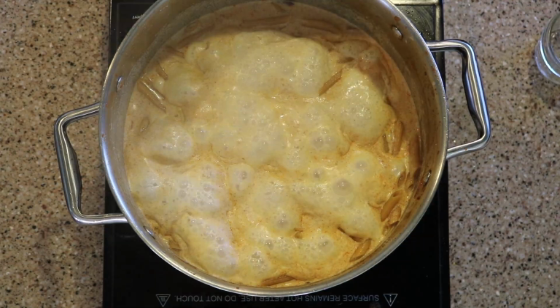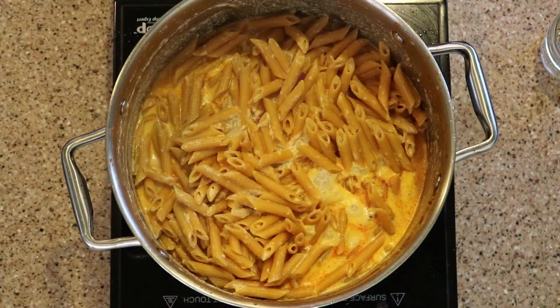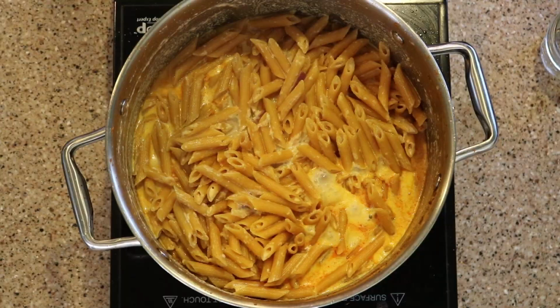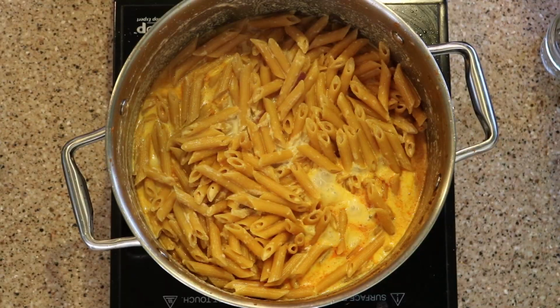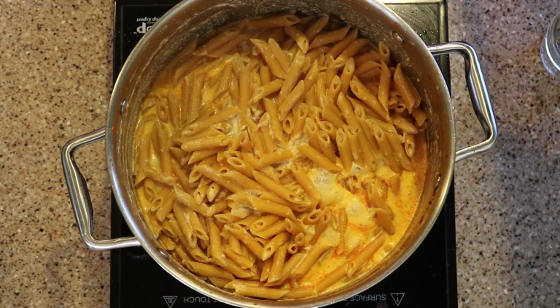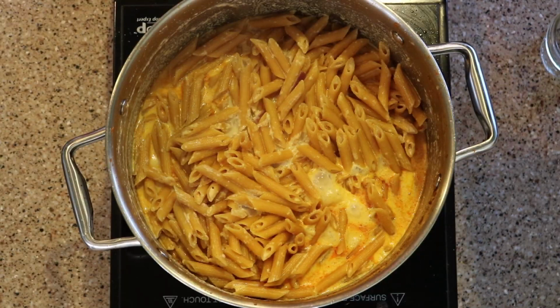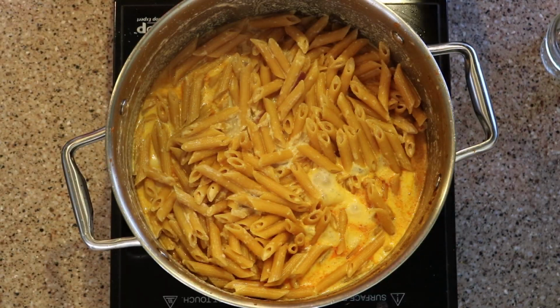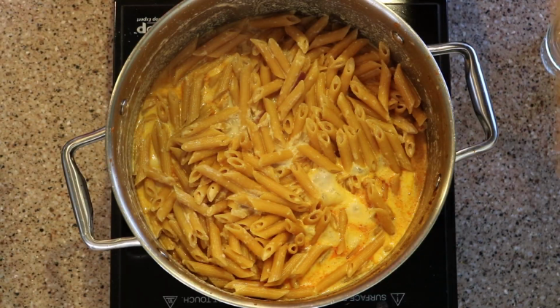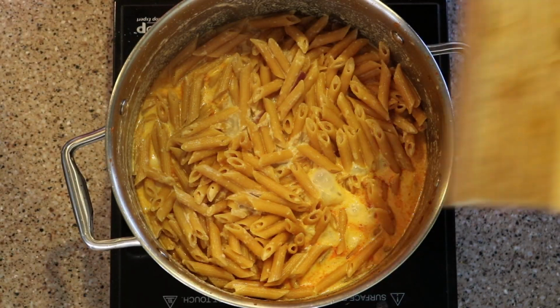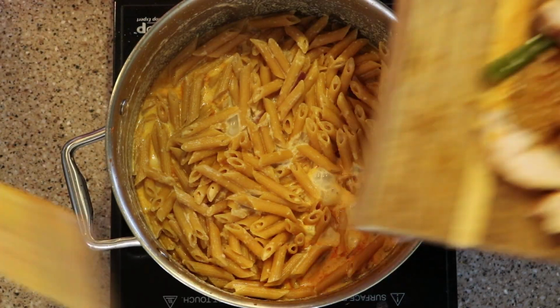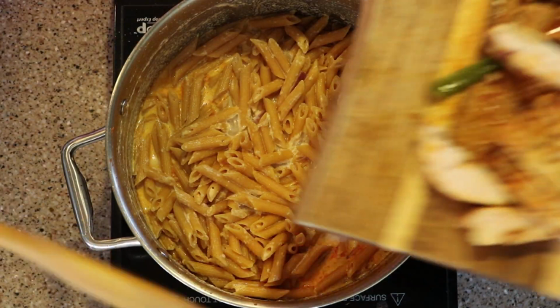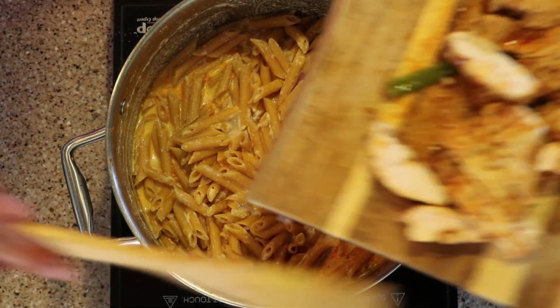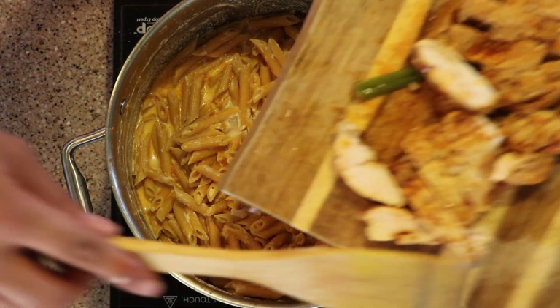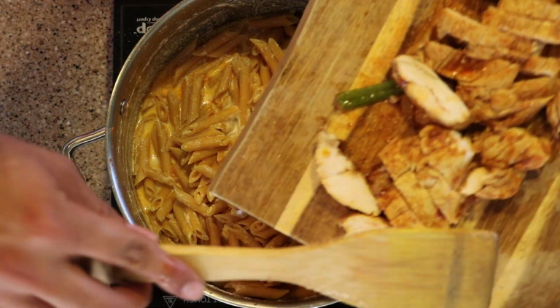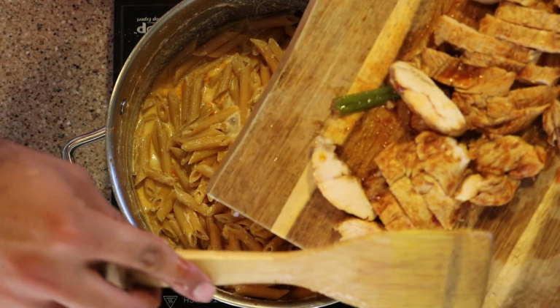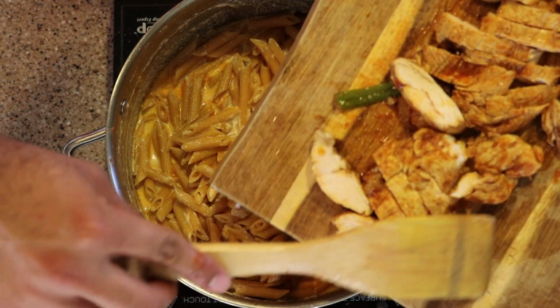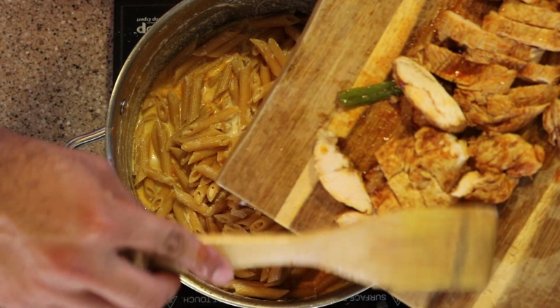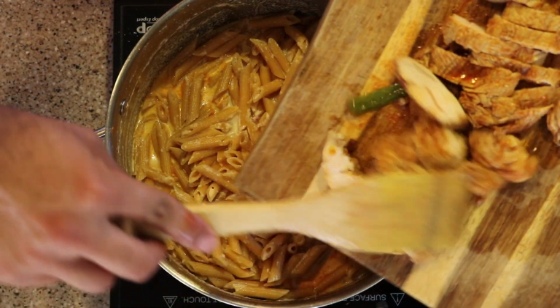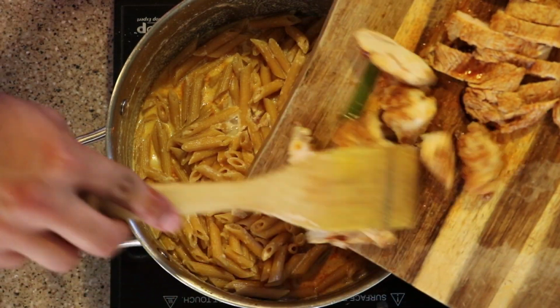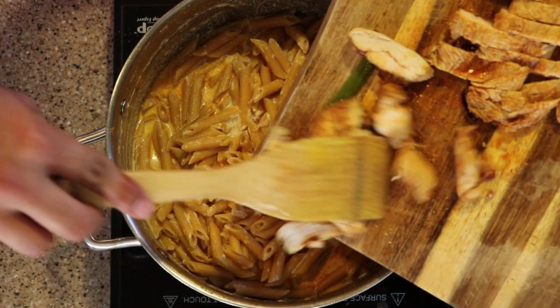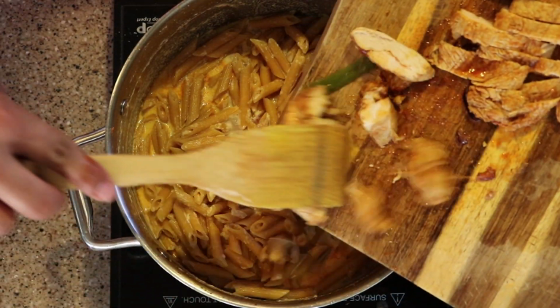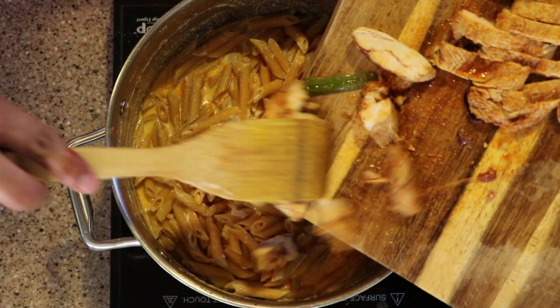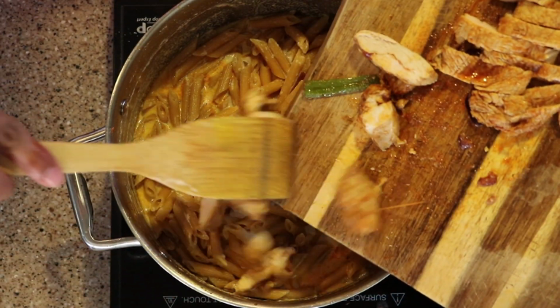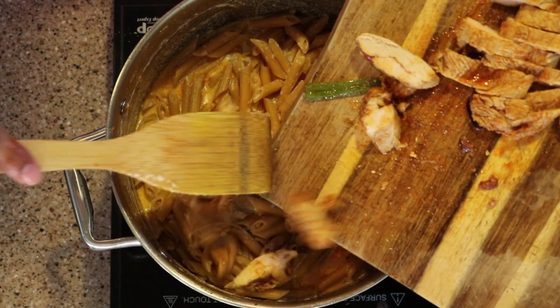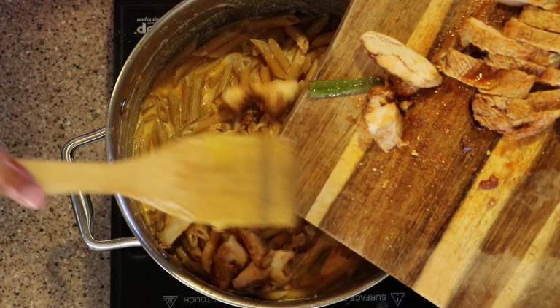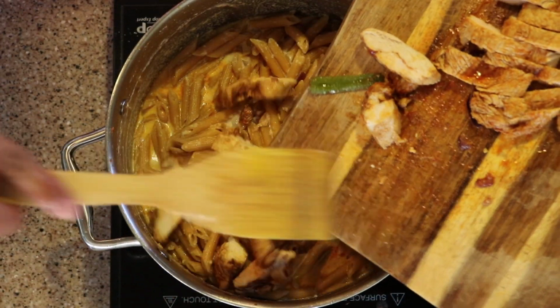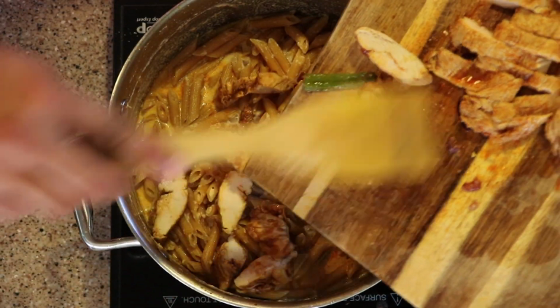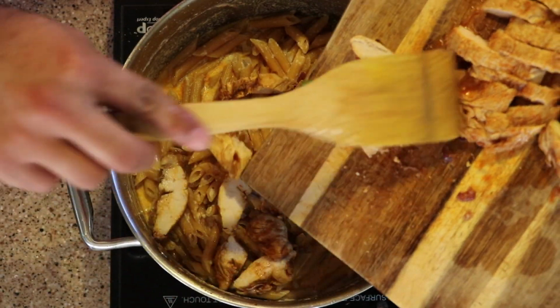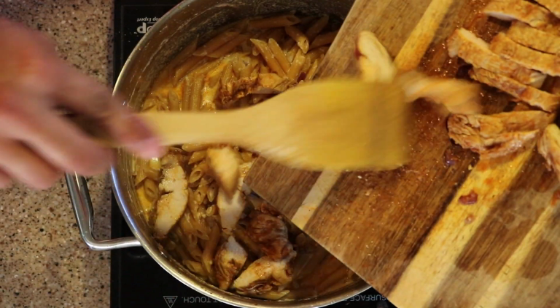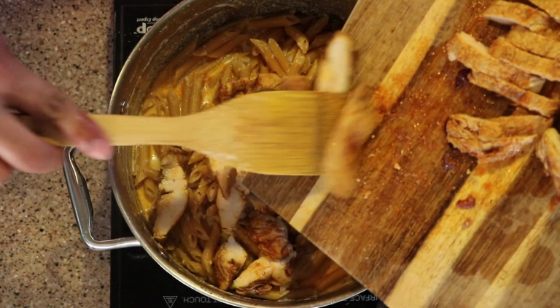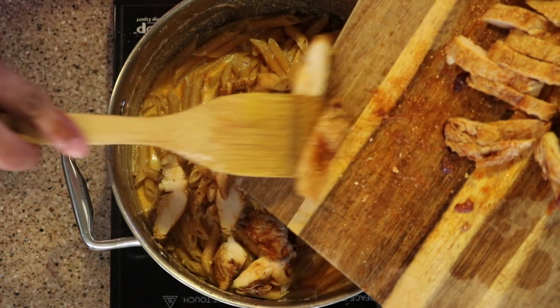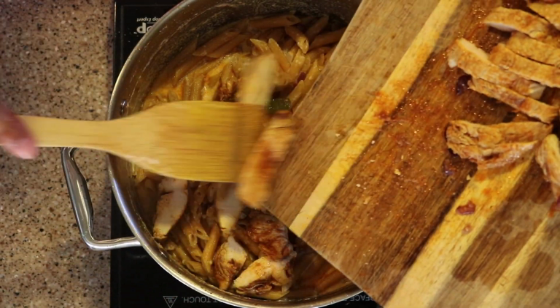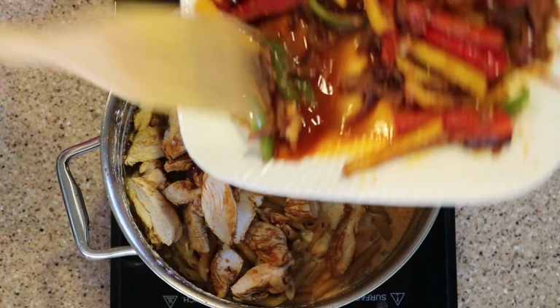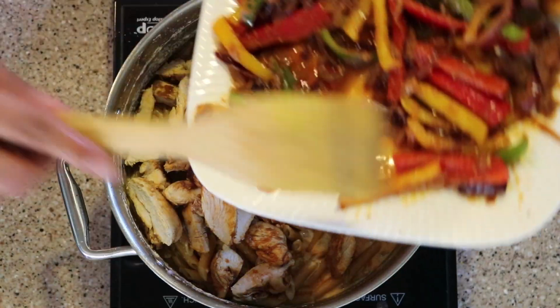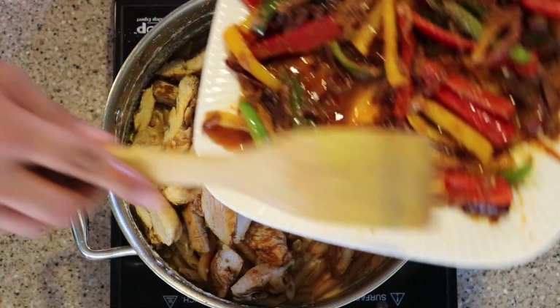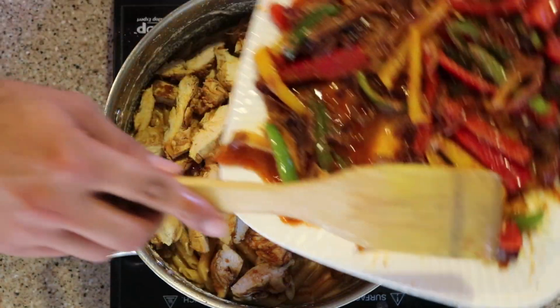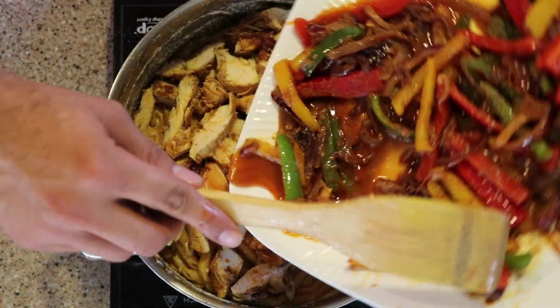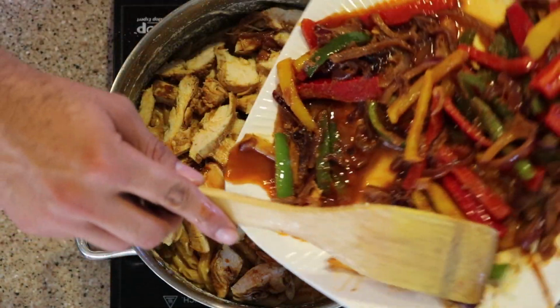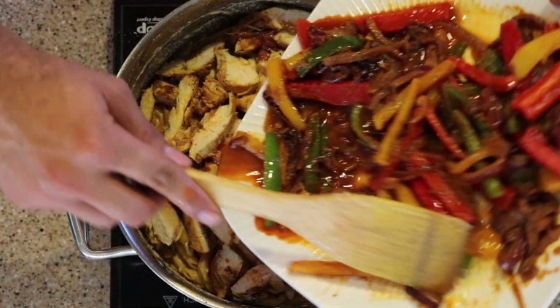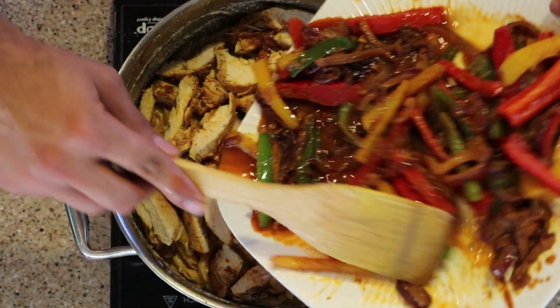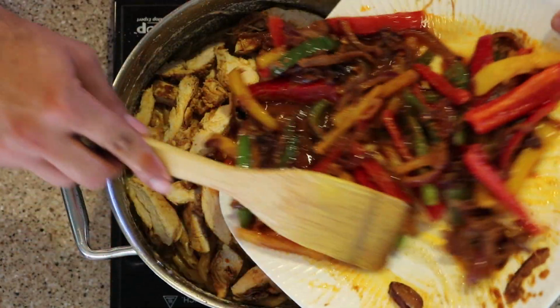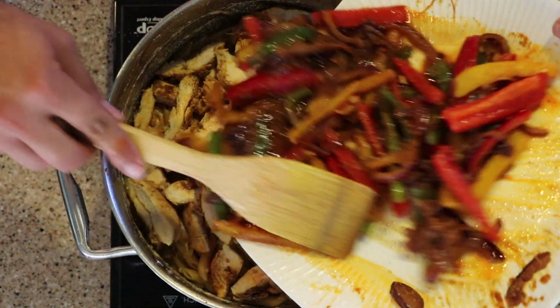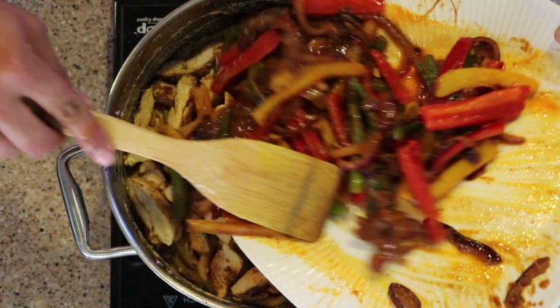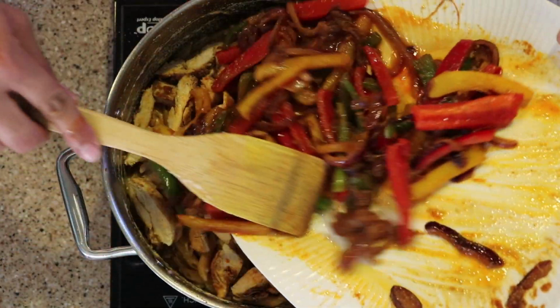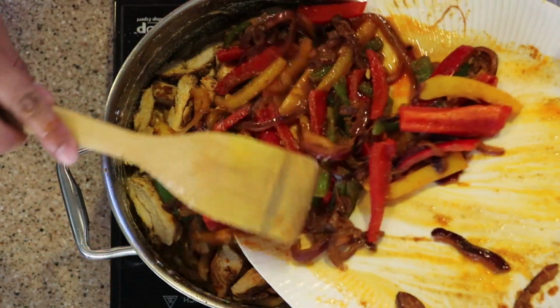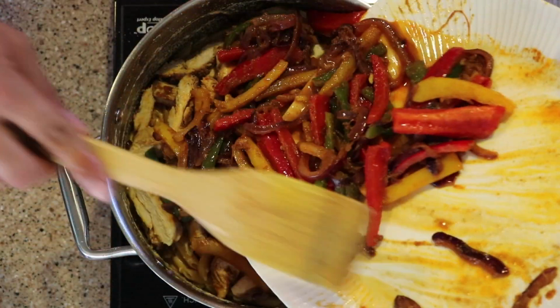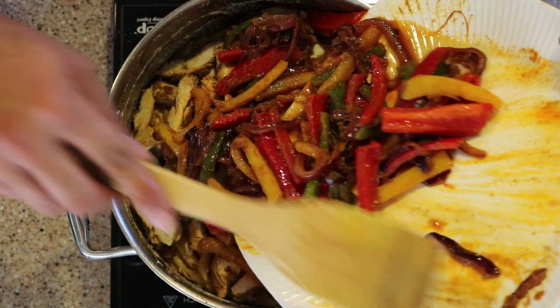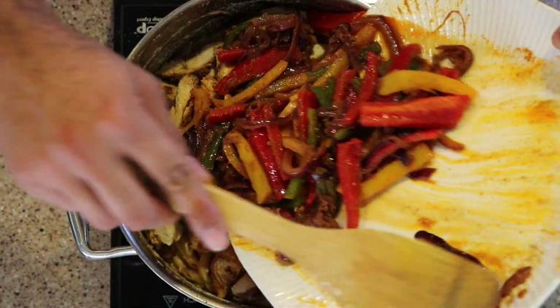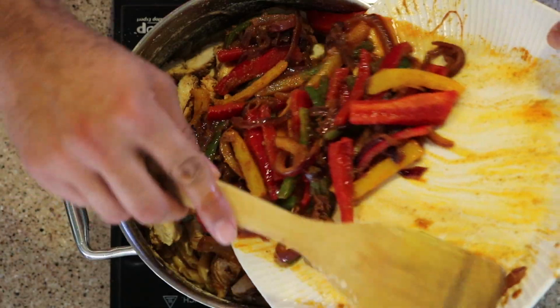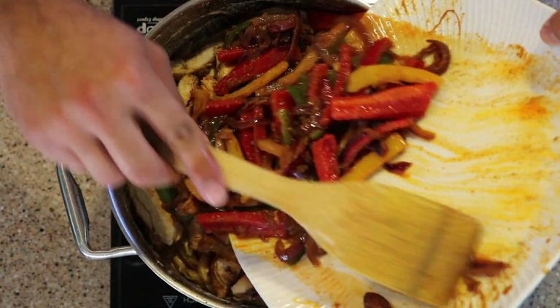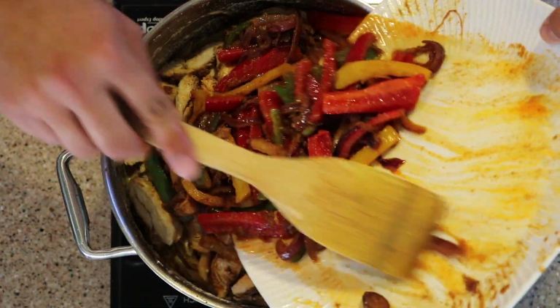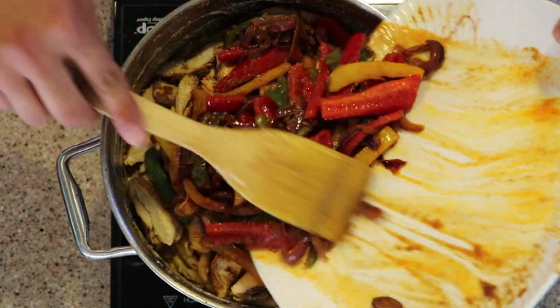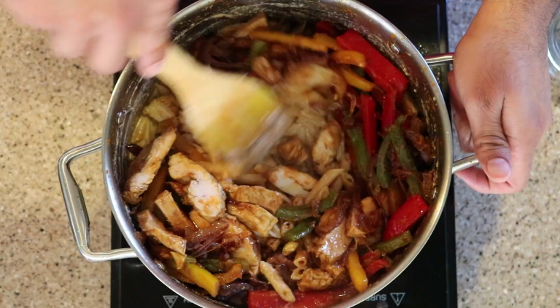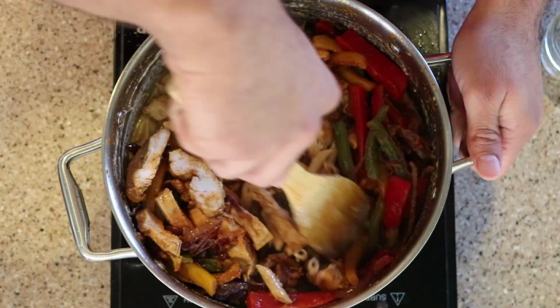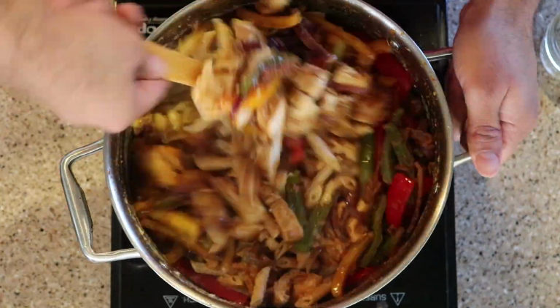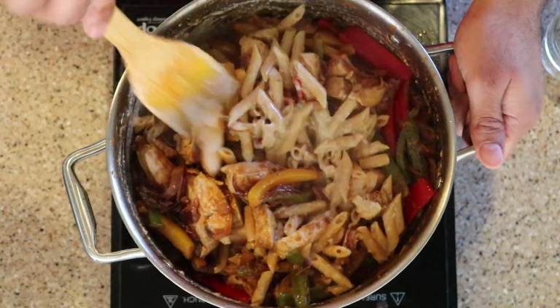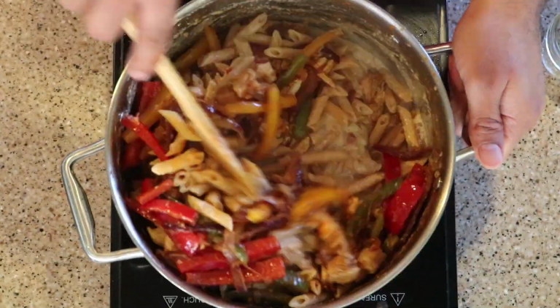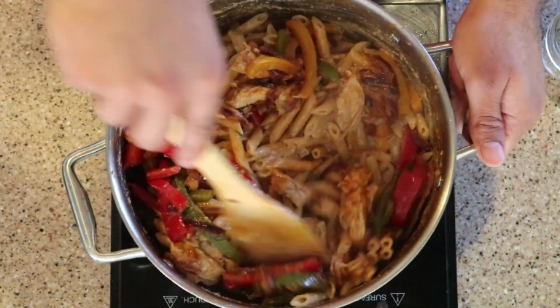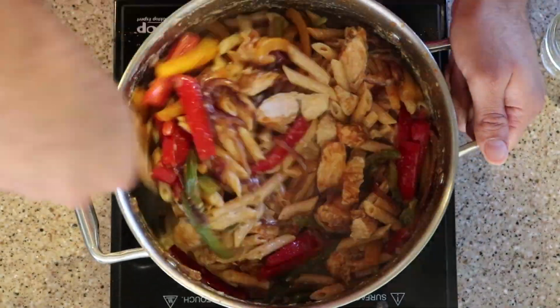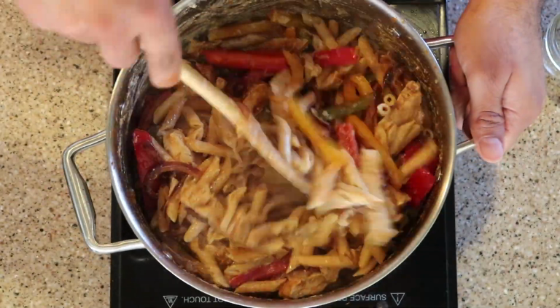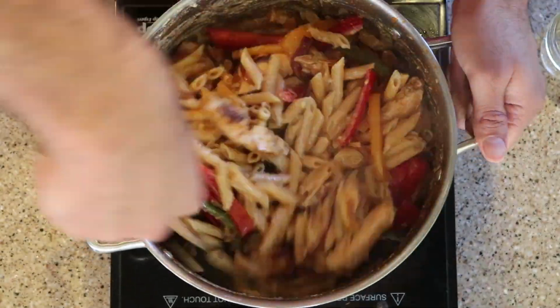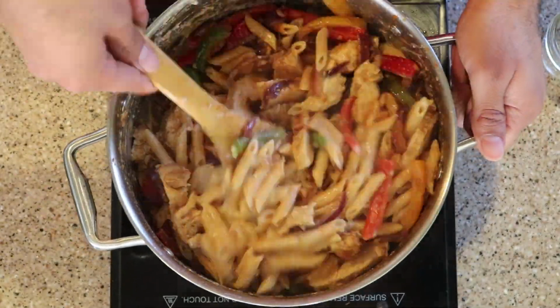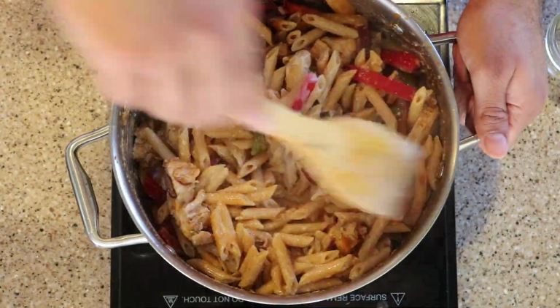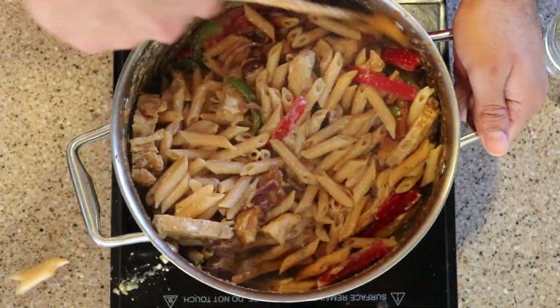As you can see, the pasta is almost done. We'll add the chicken in it. We're also going to add all the veggies. We're going to mix everything.